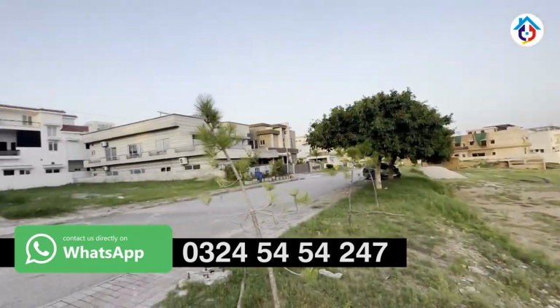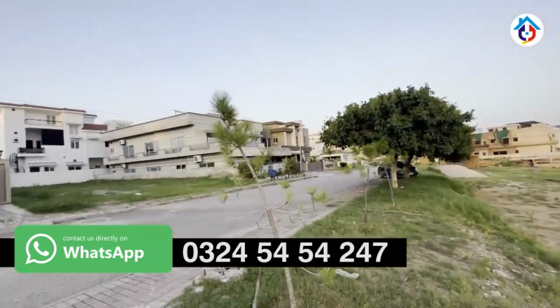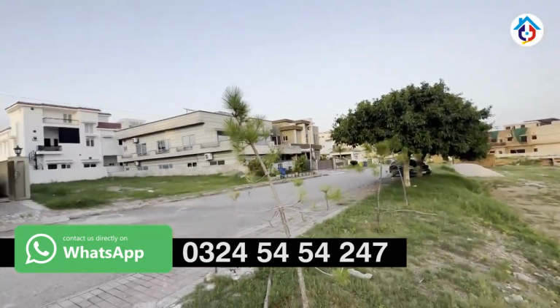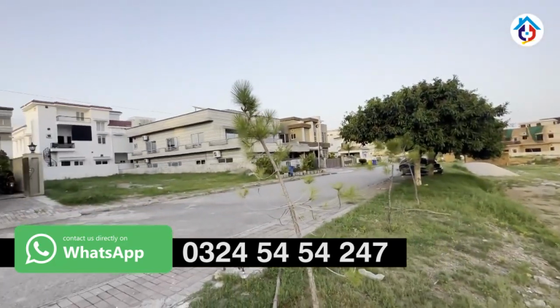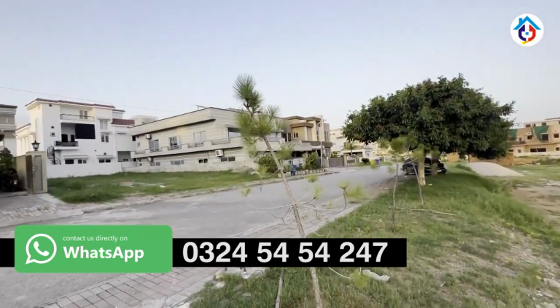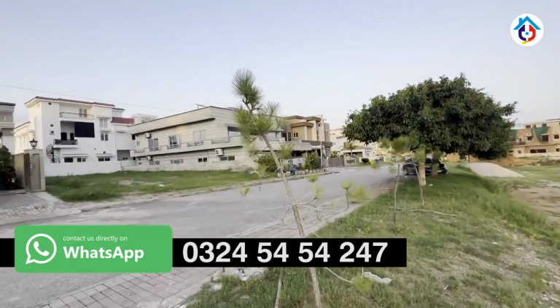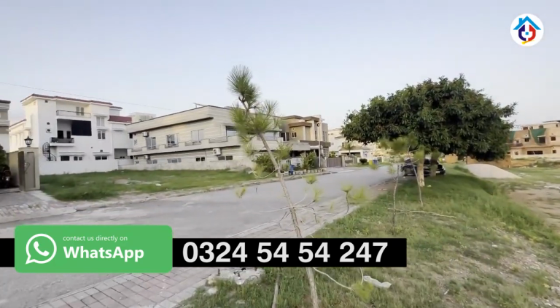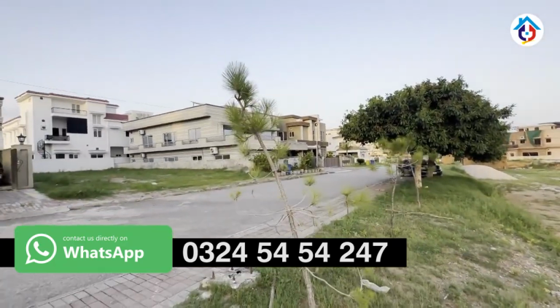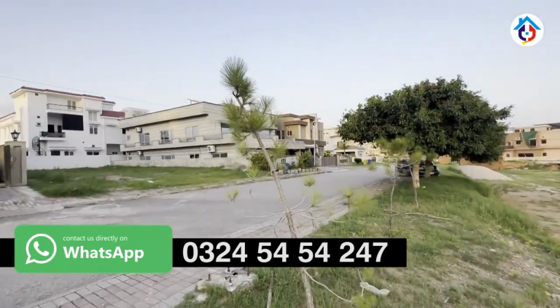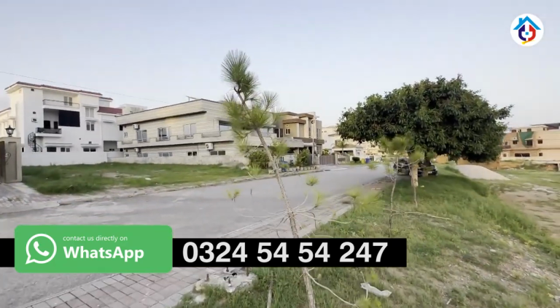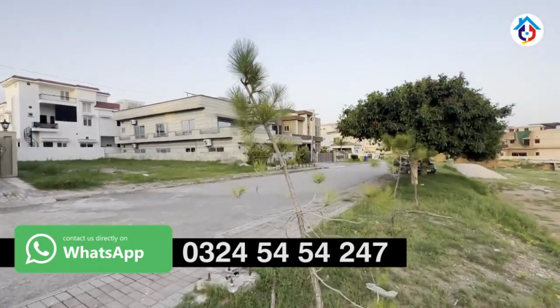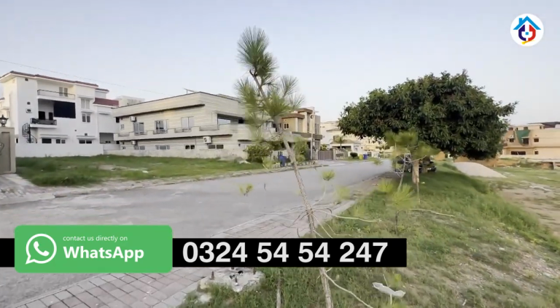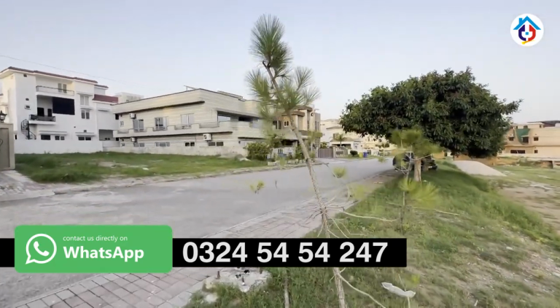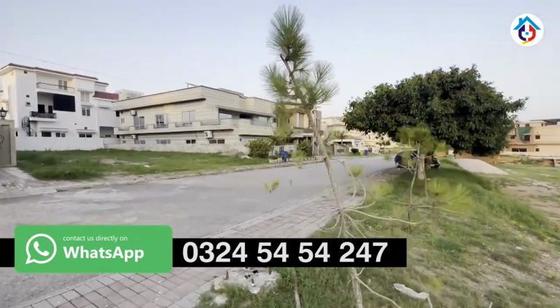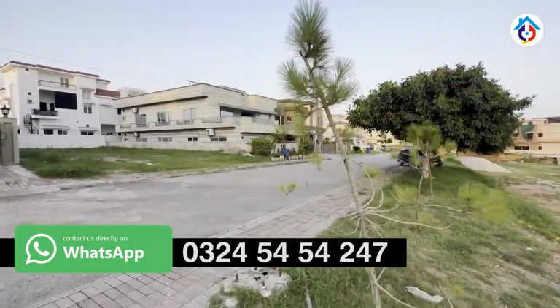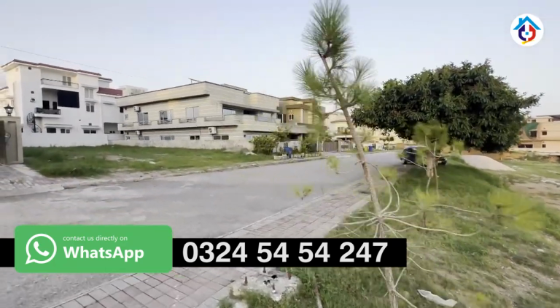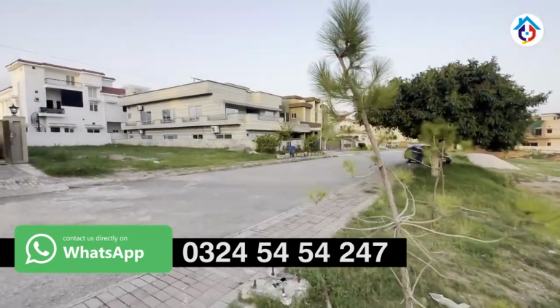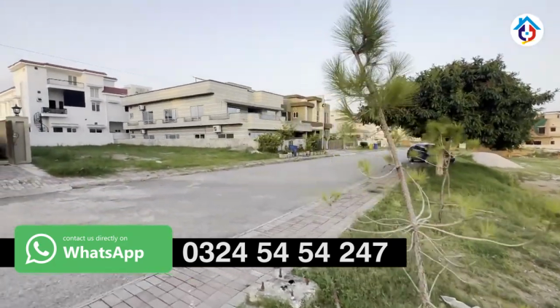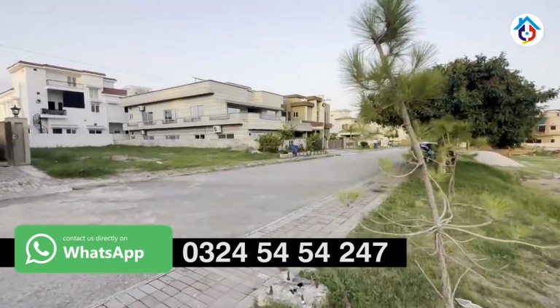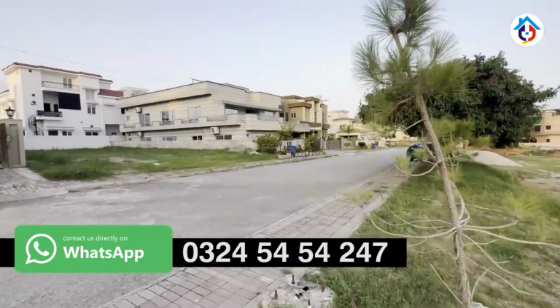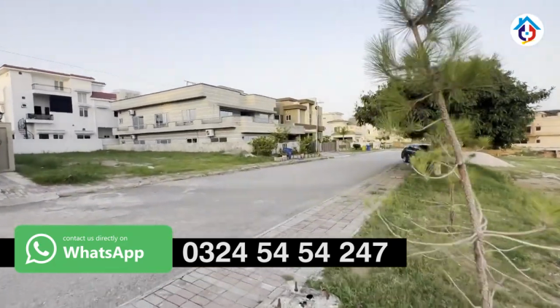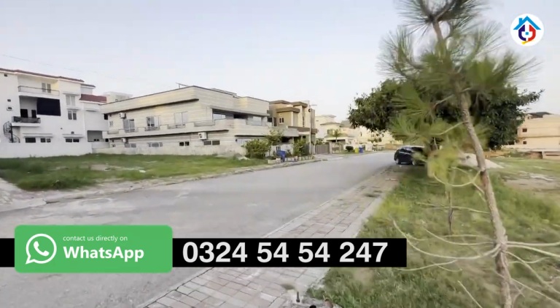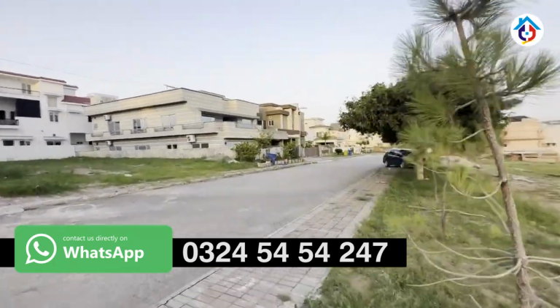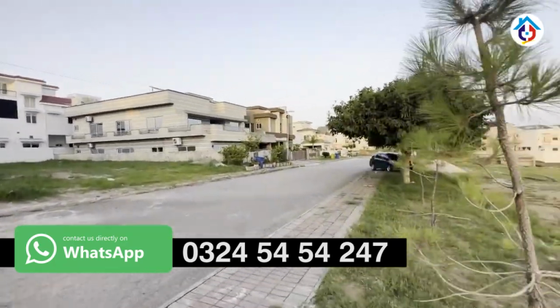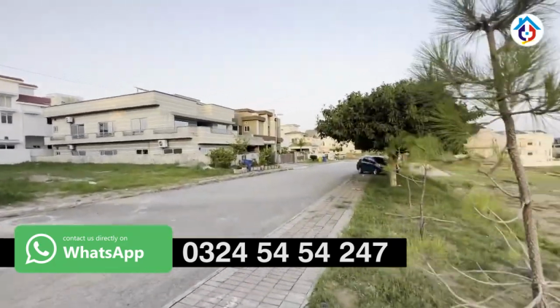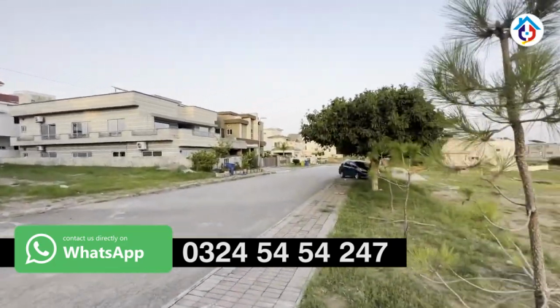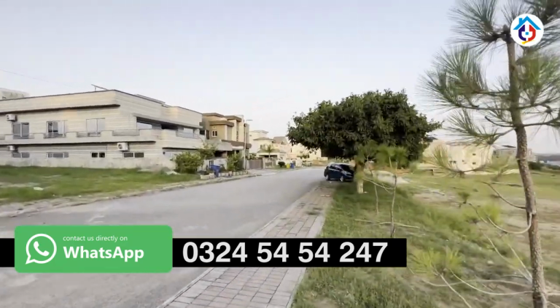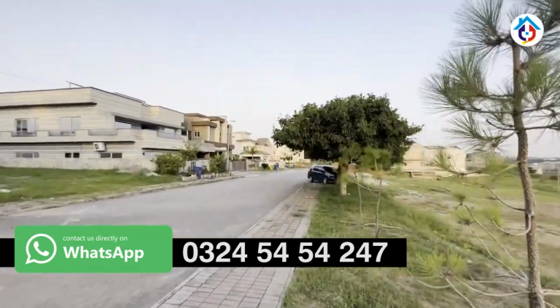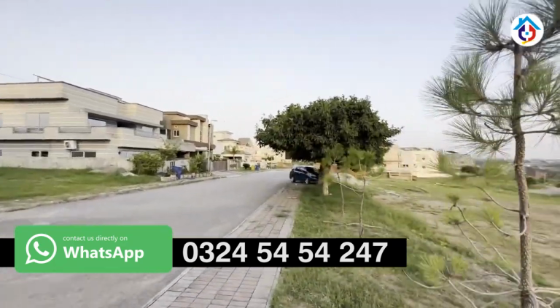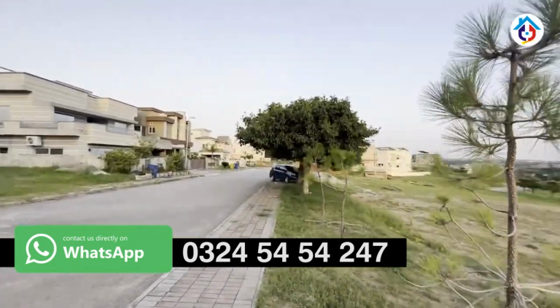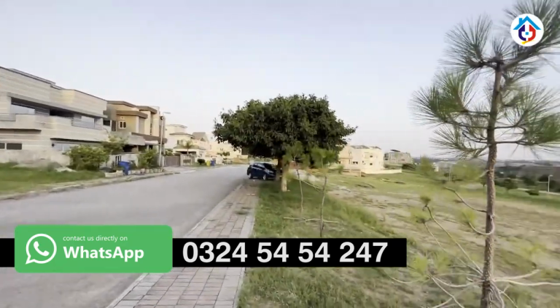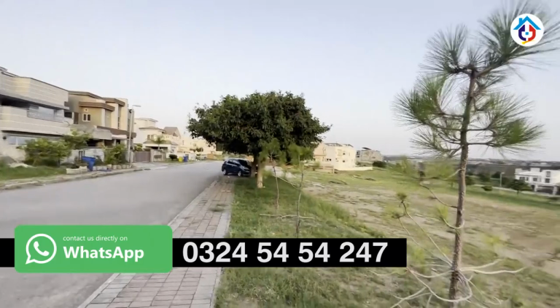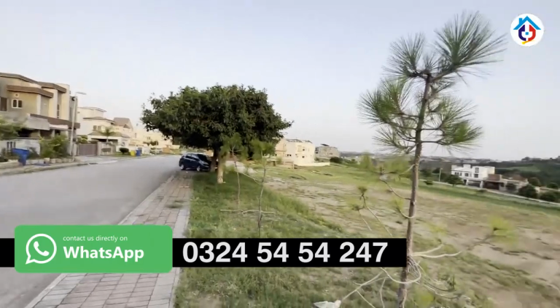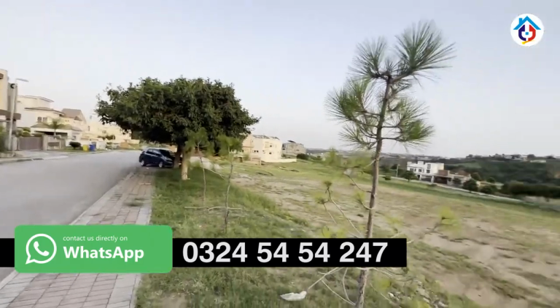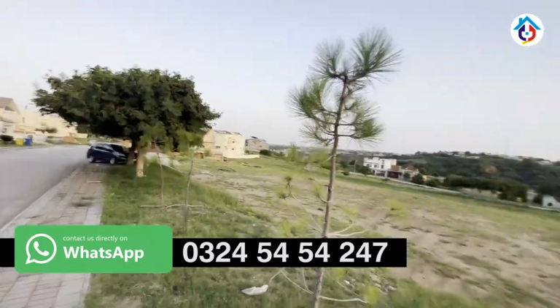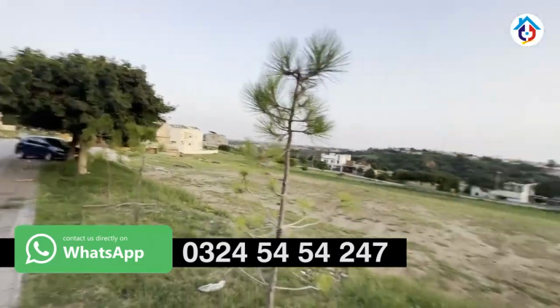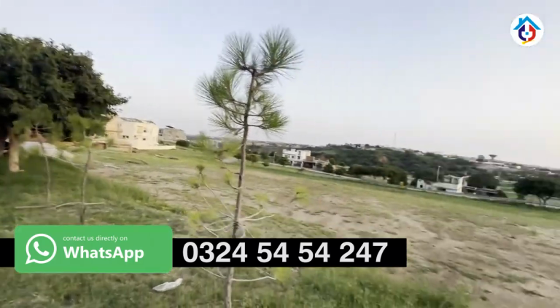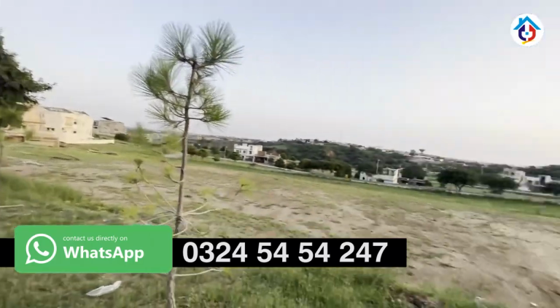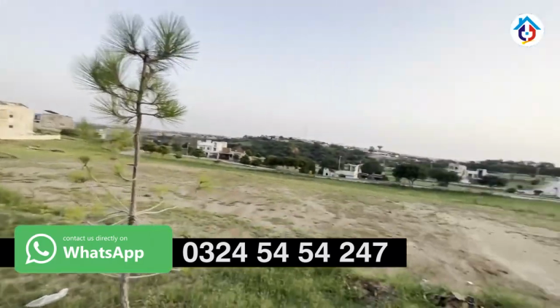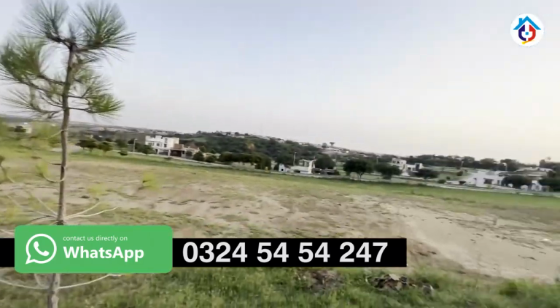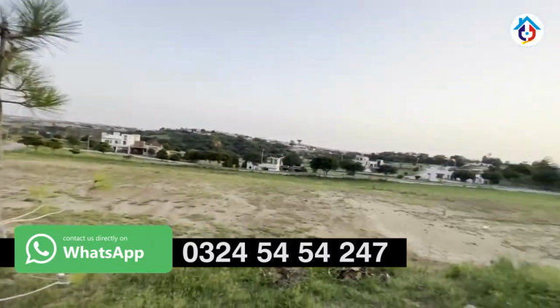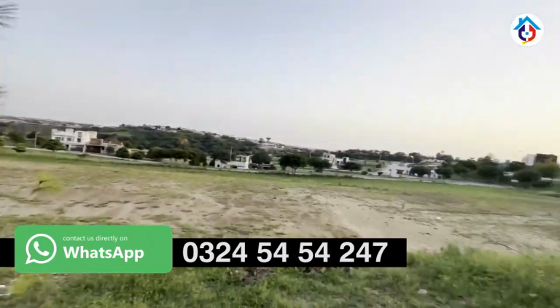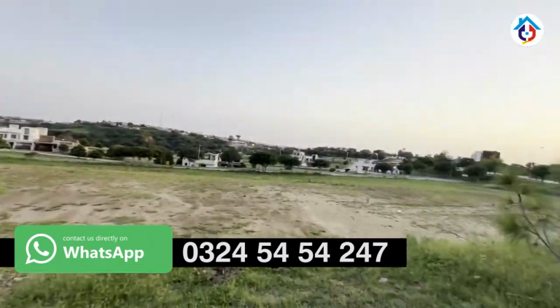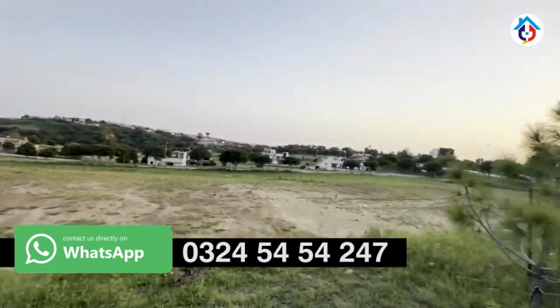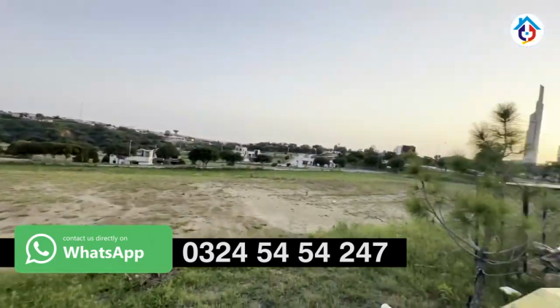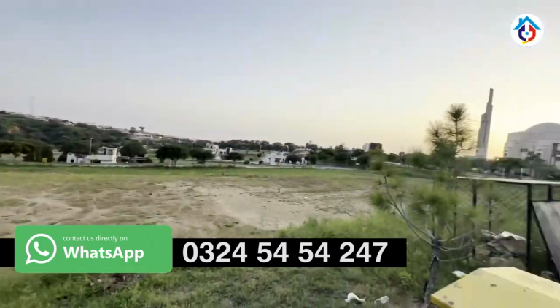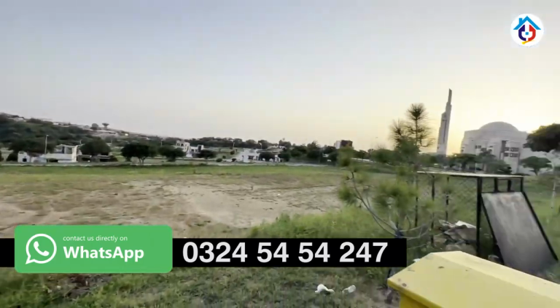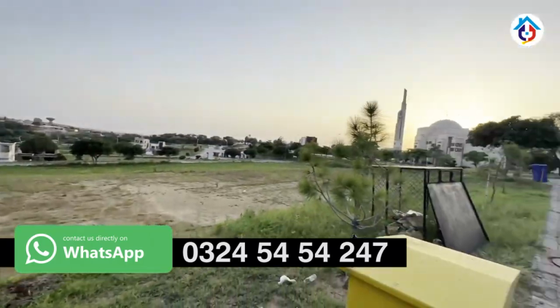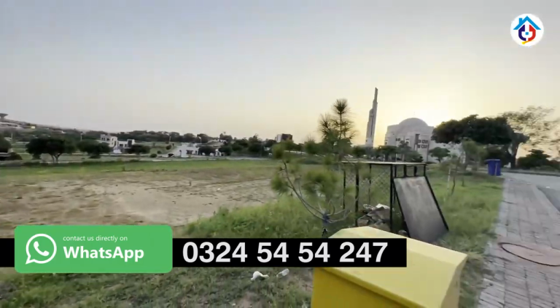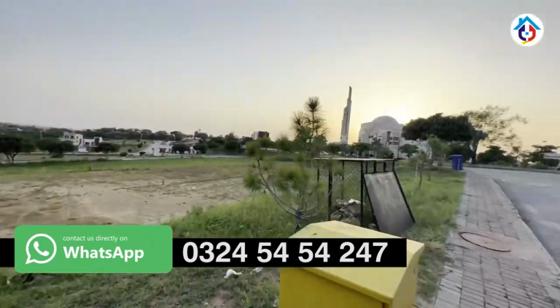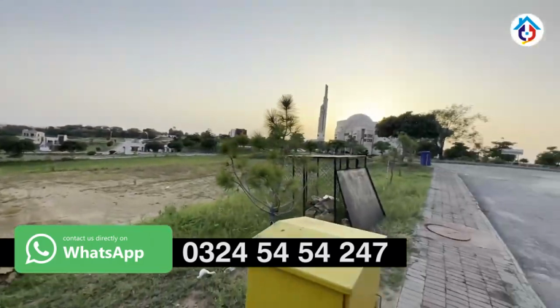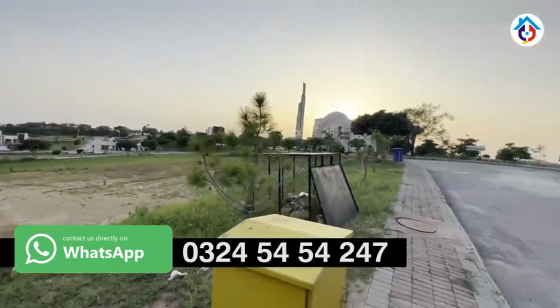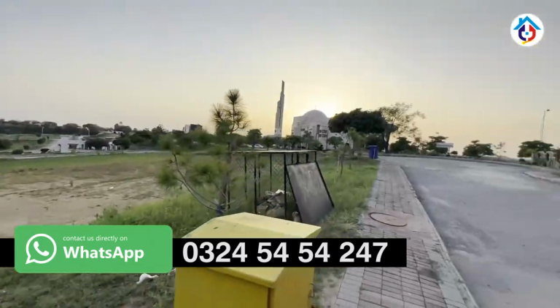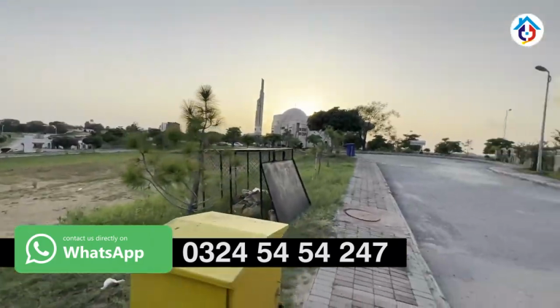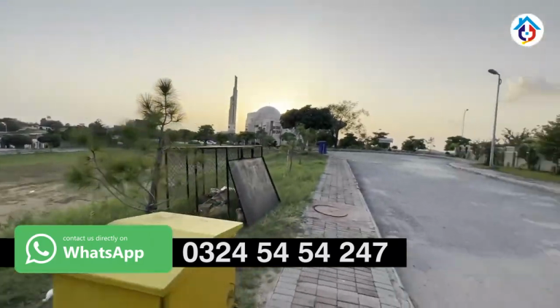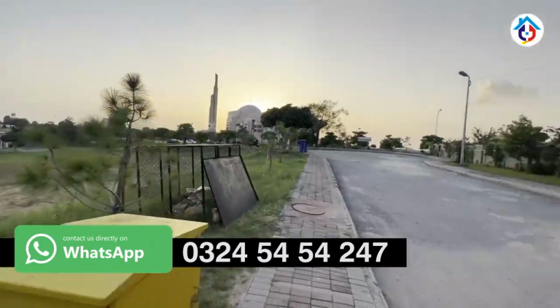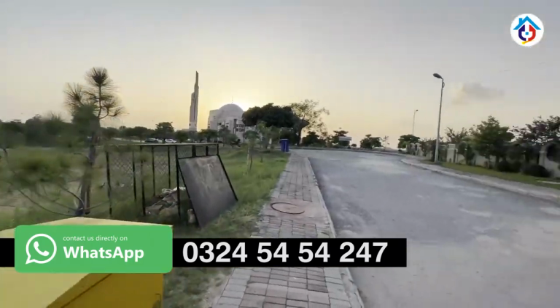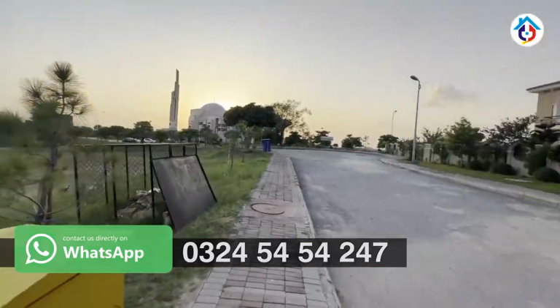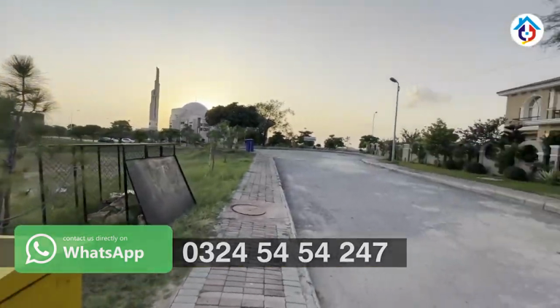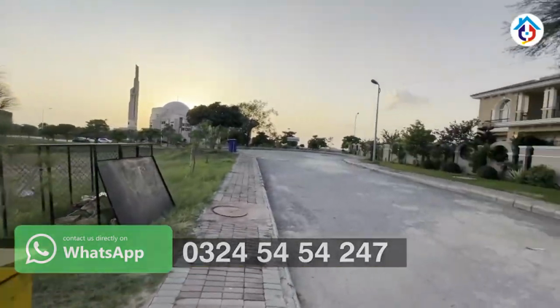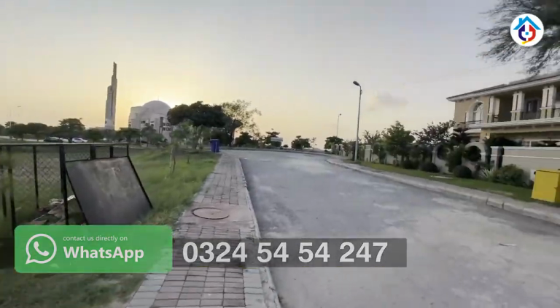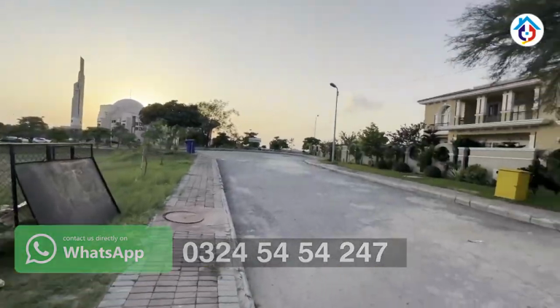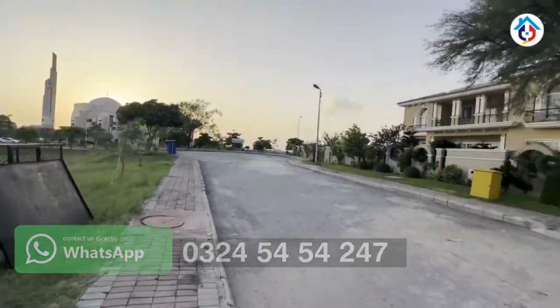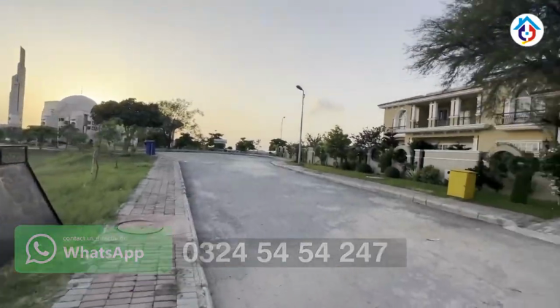This is a residential plot. If you want to get information about this plot, please contact us.